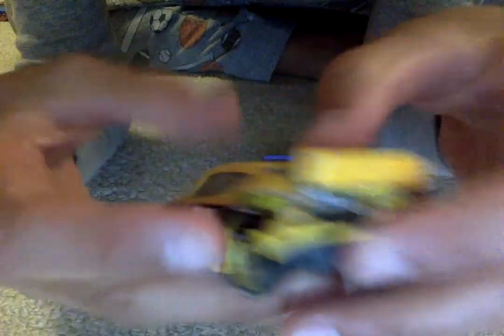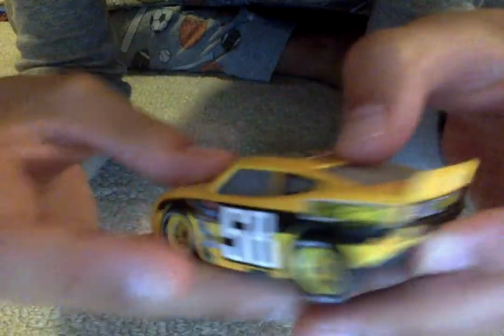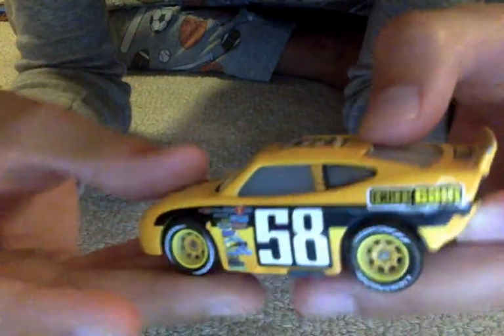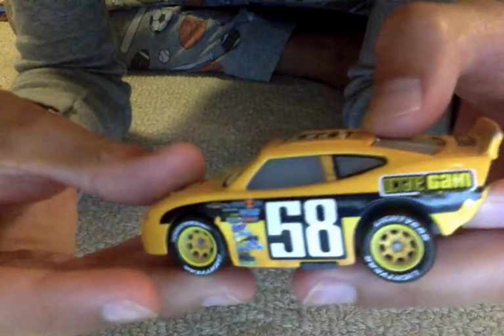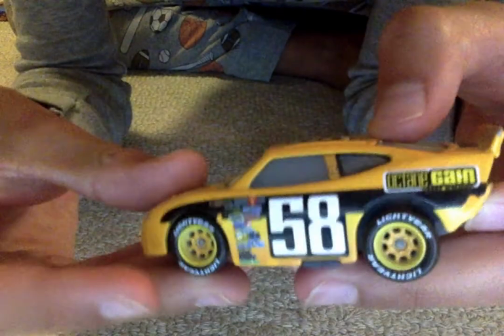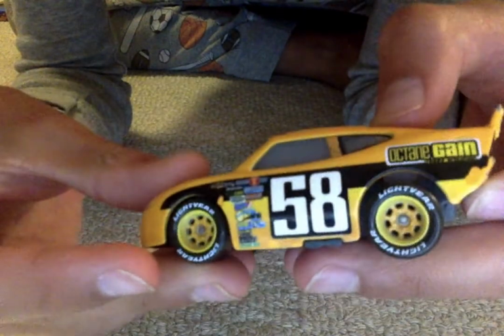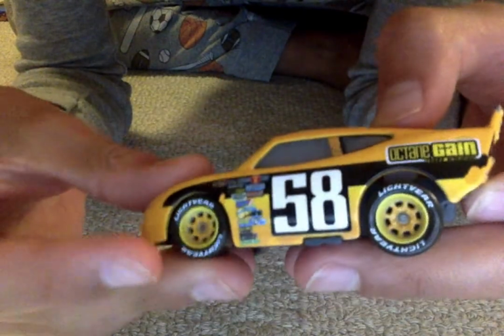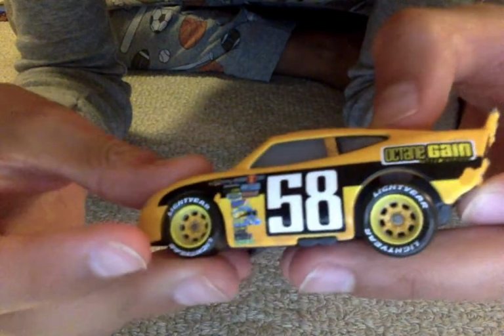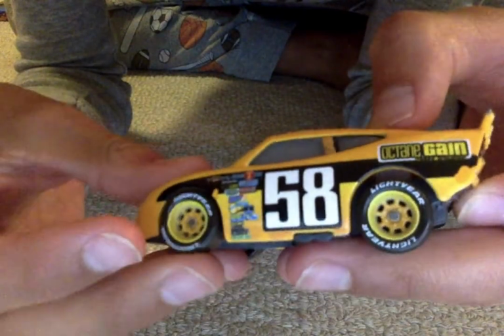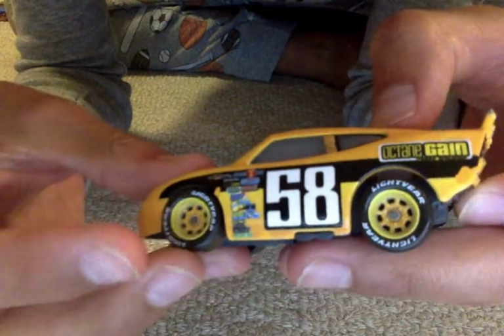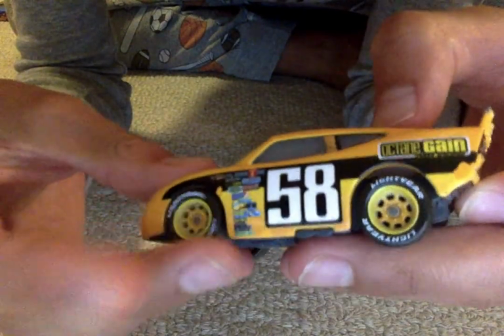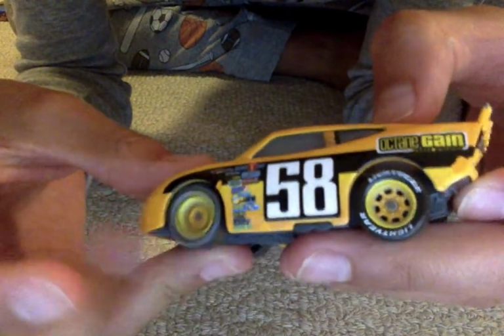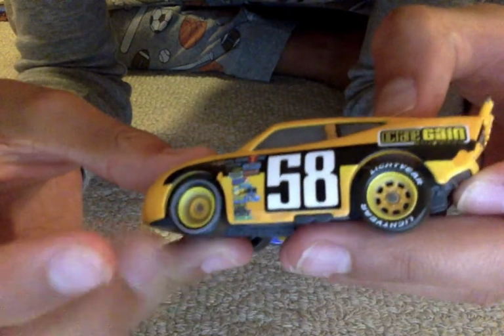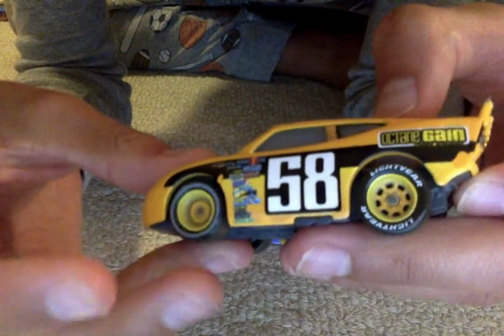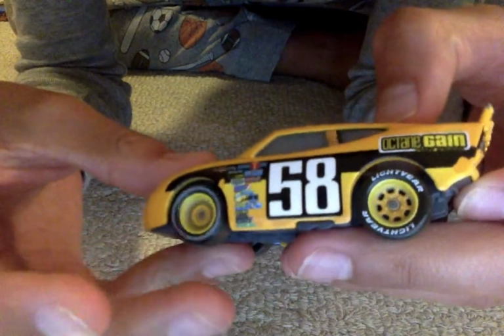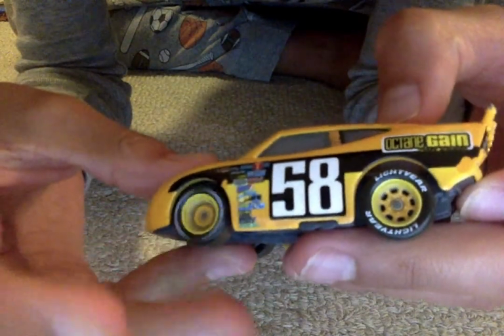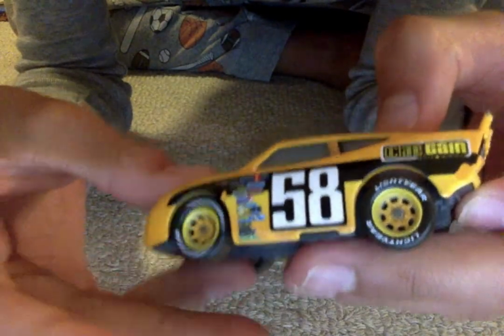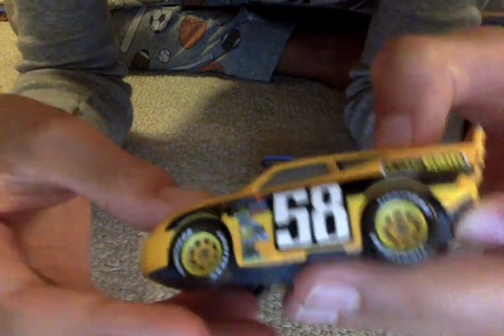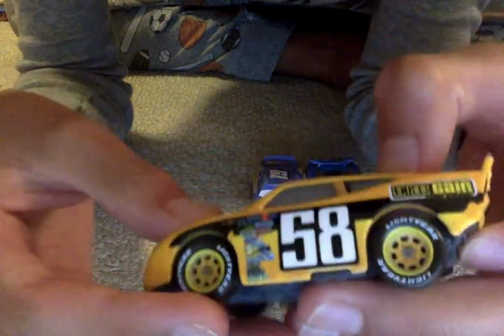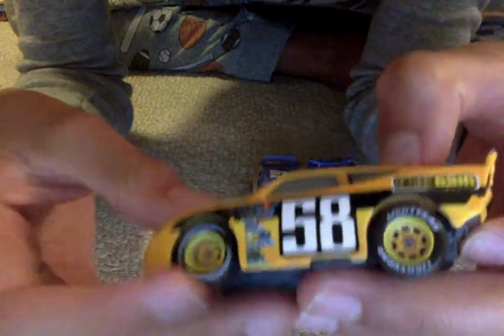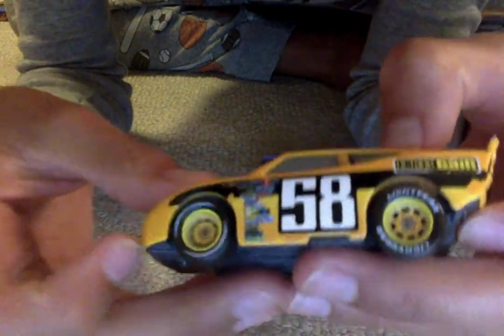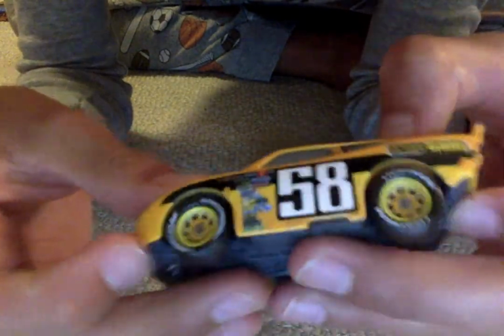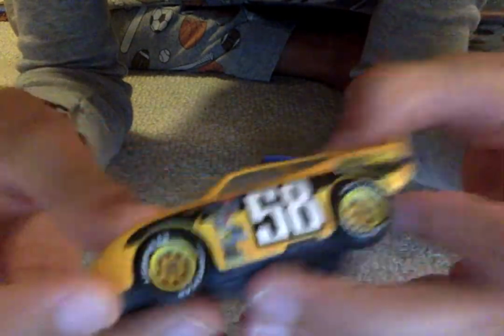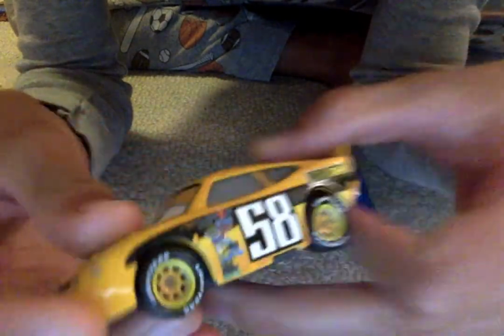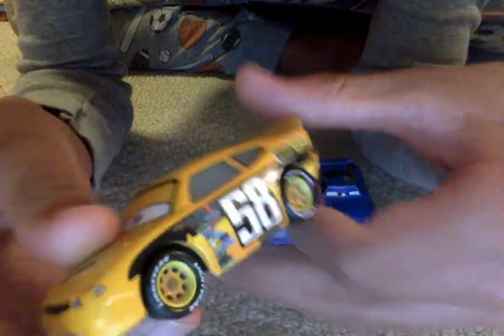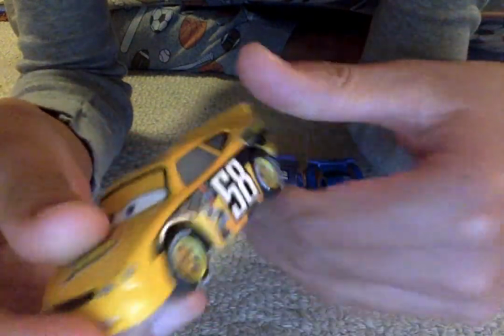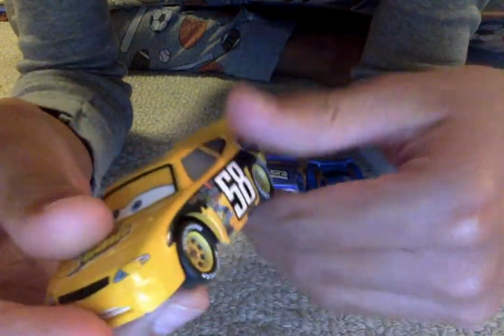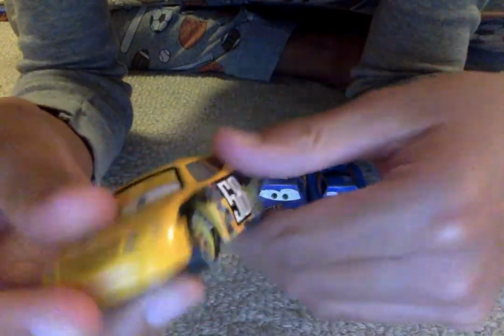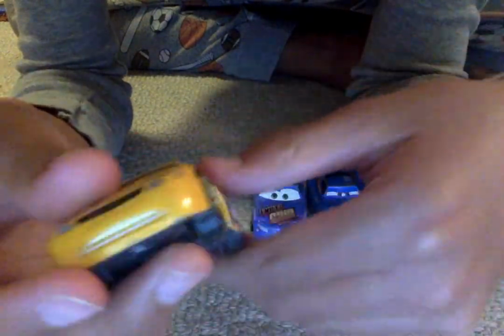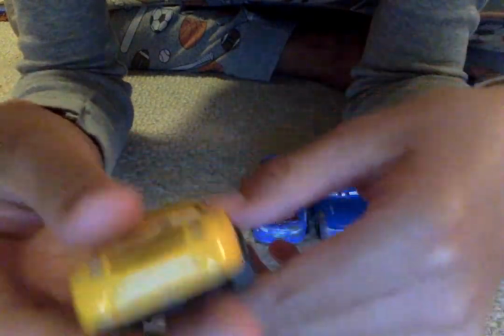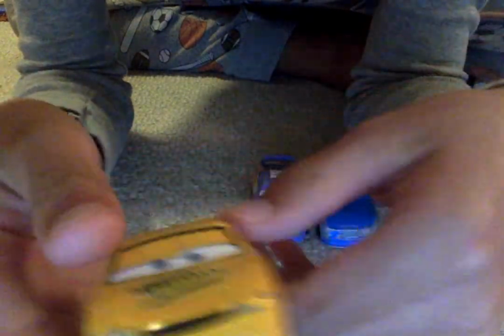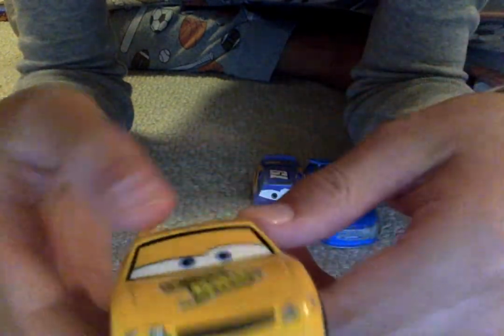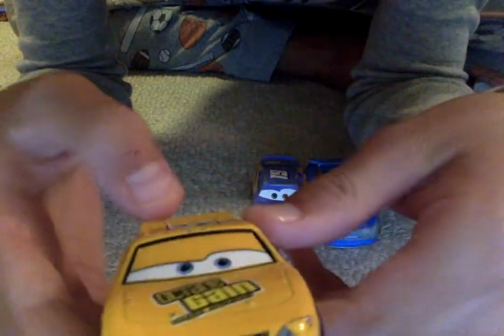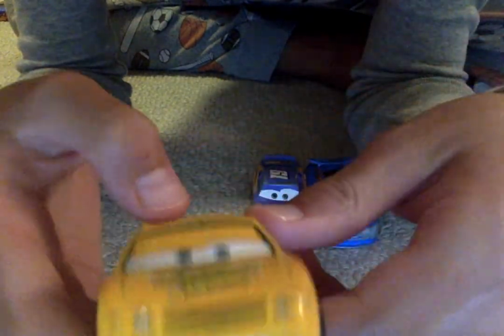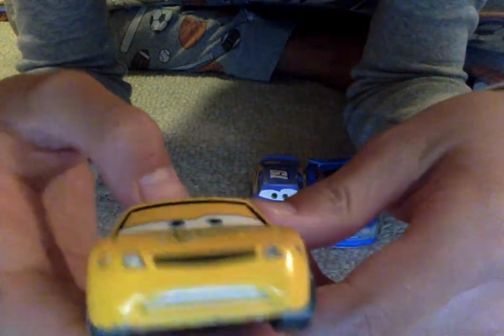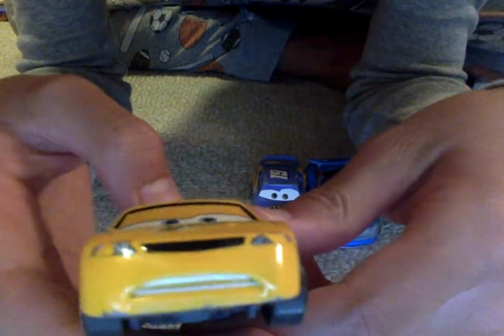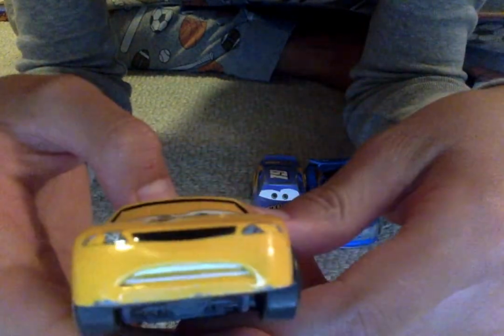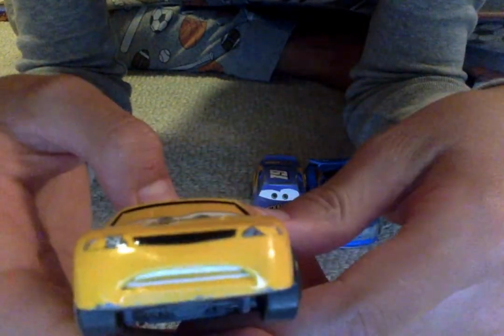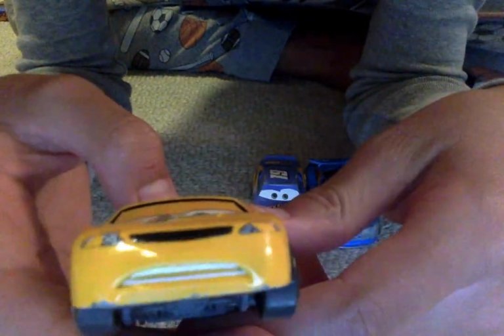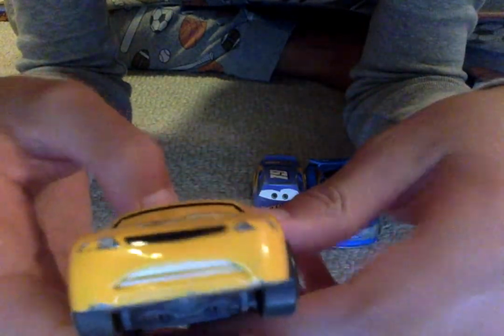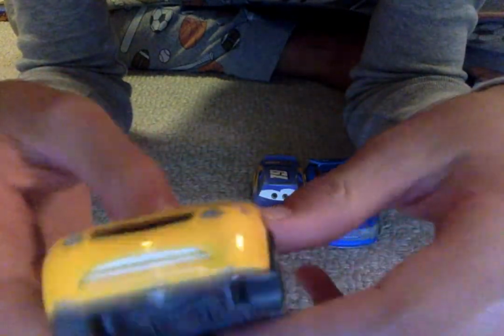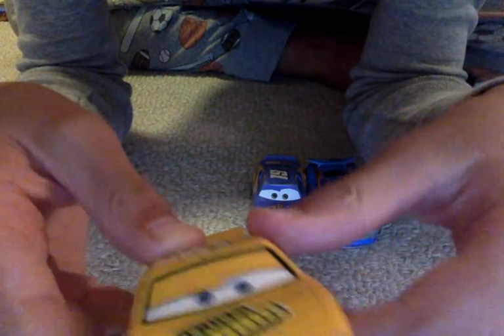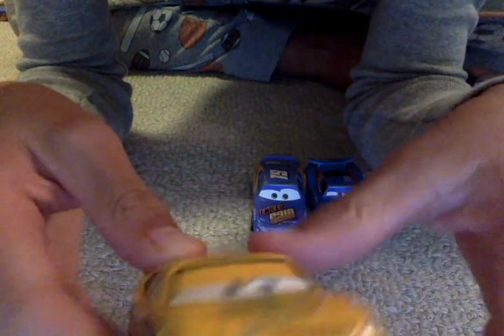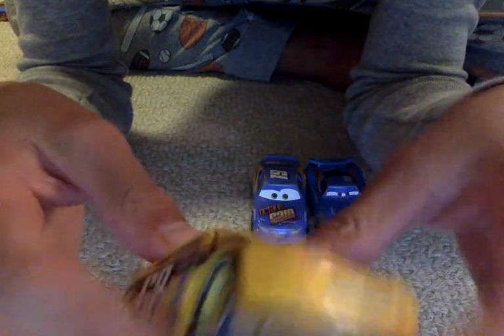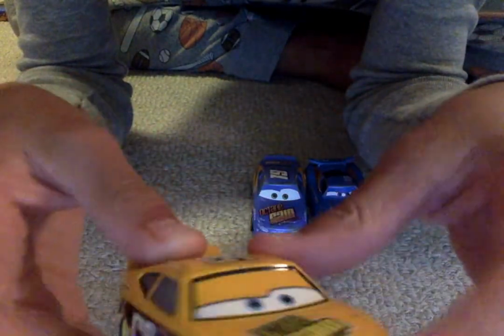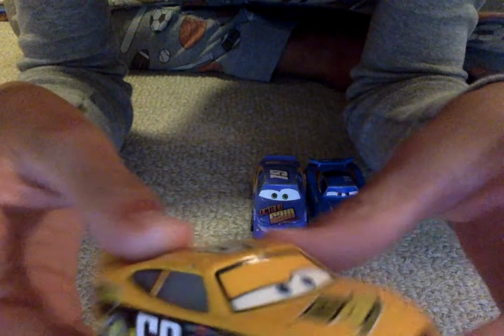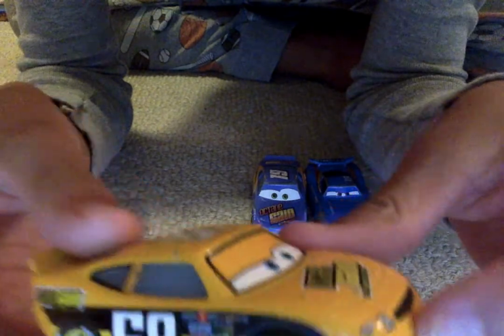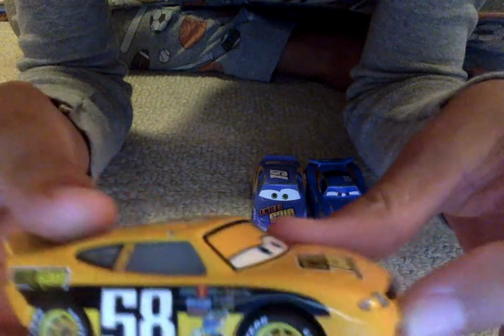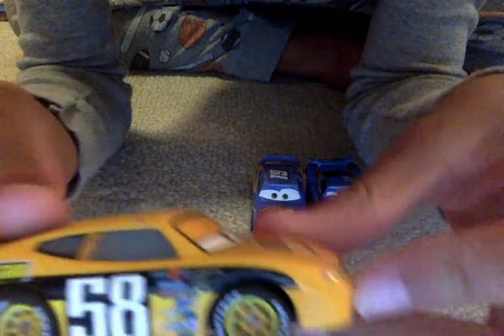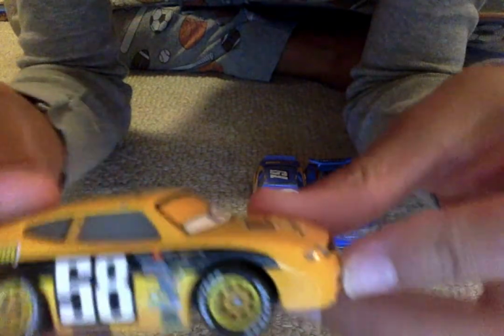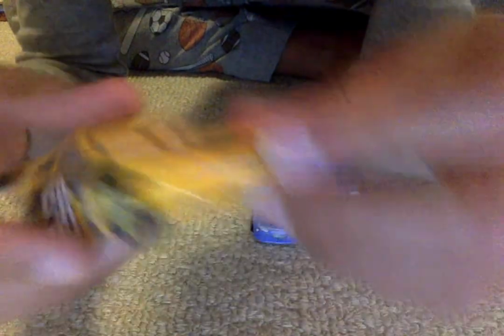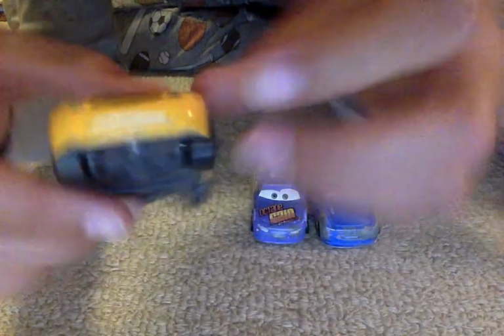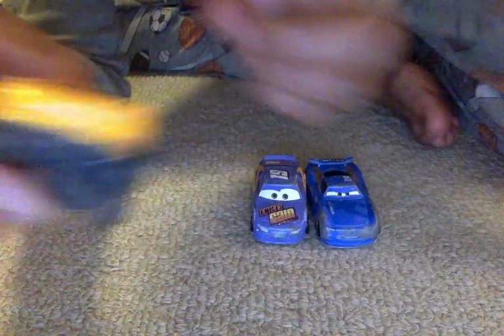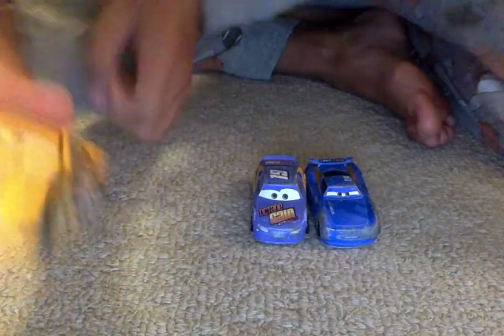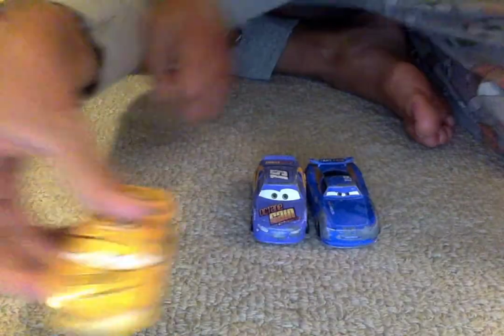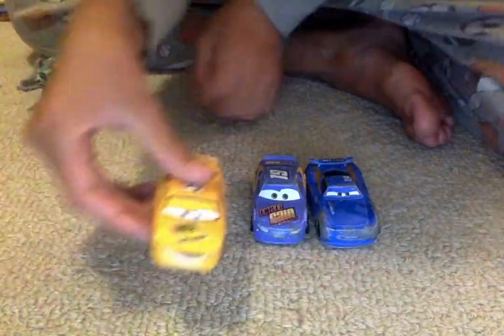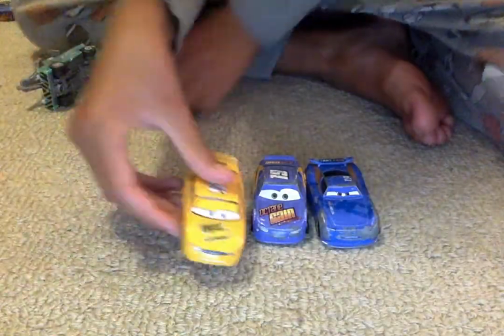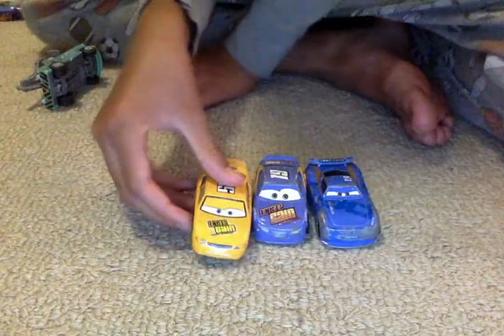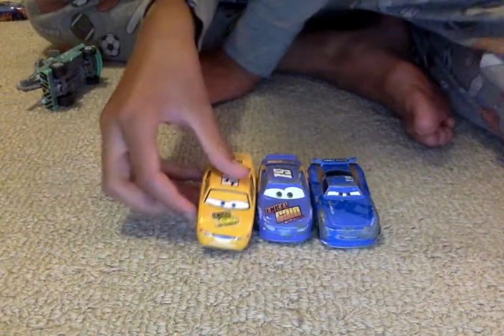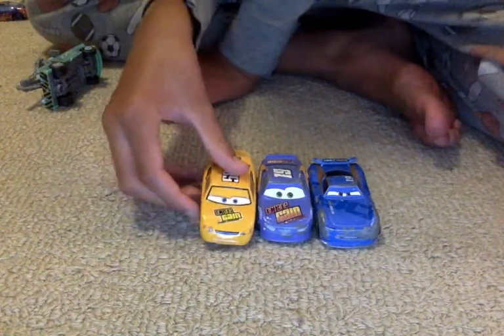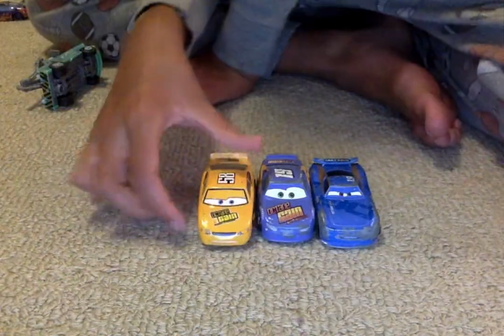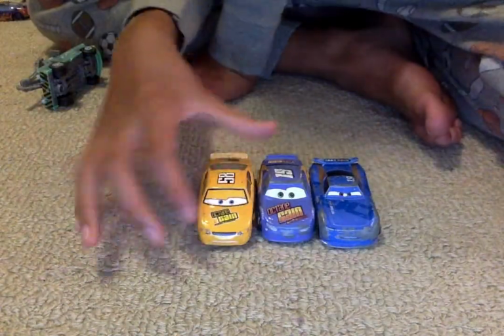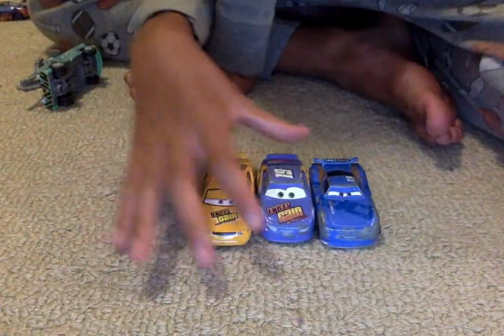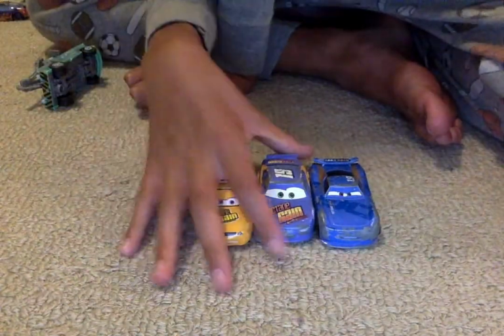And then we have the roof flaps right there. And then we'll come to the other side. There's Billy Oil Changer.